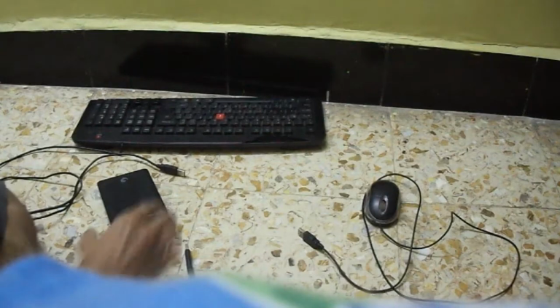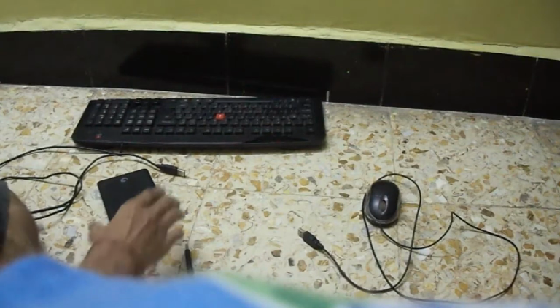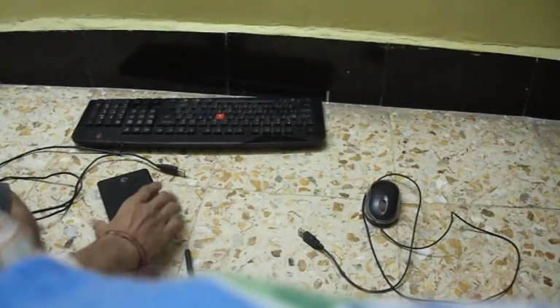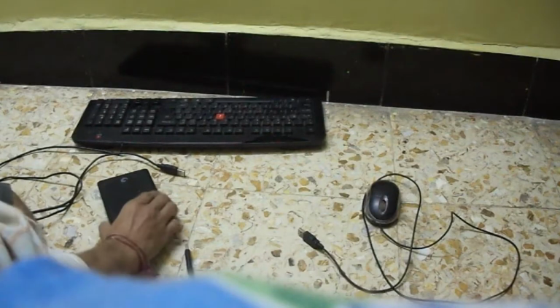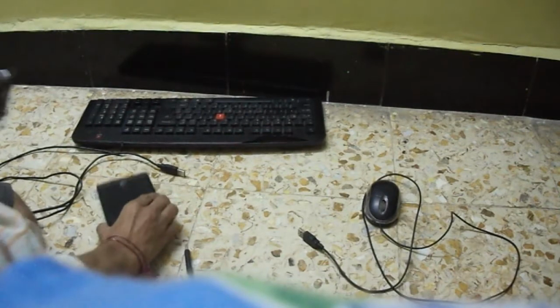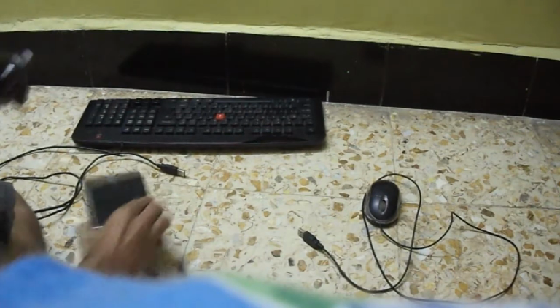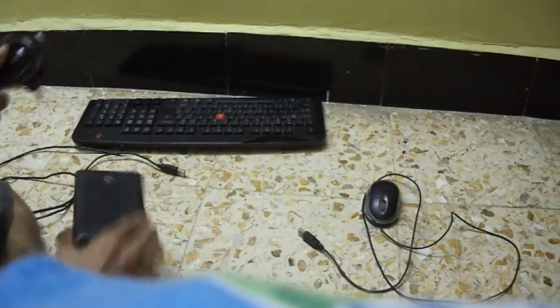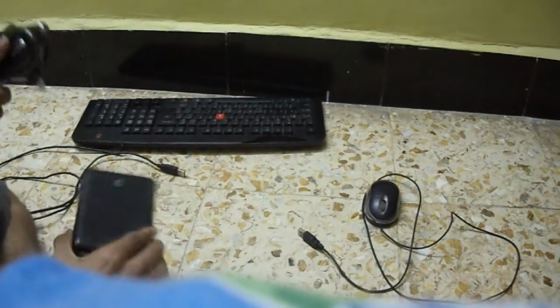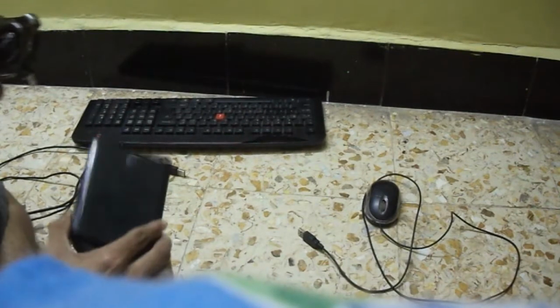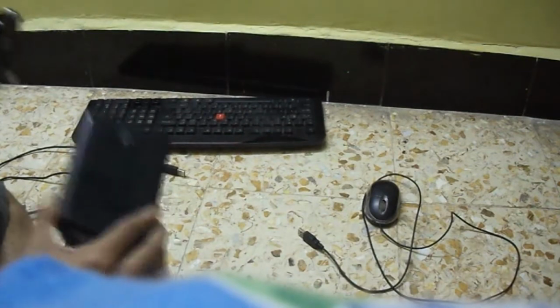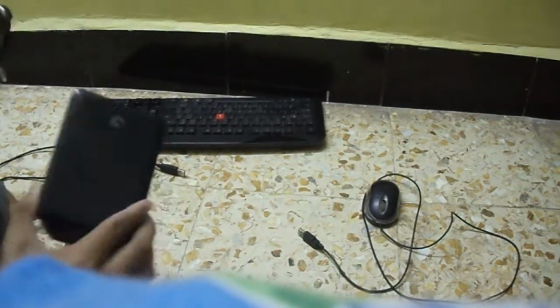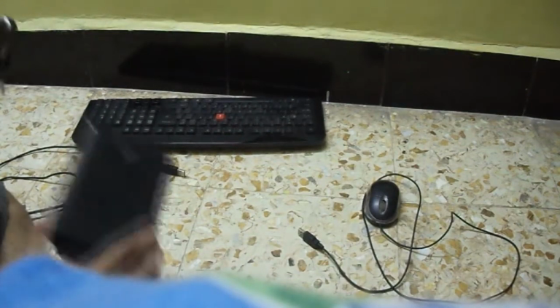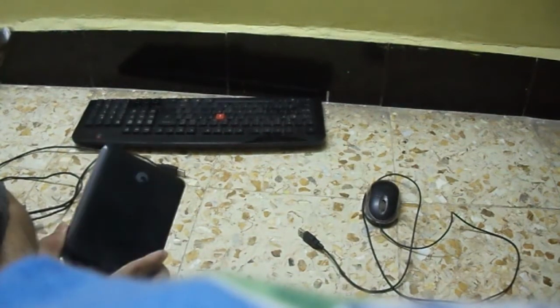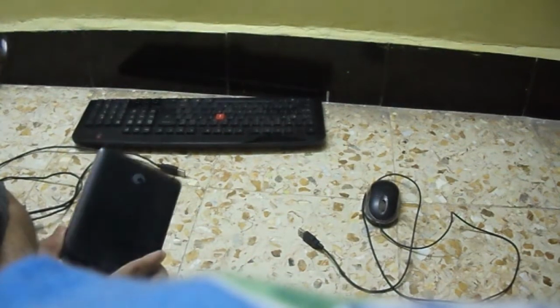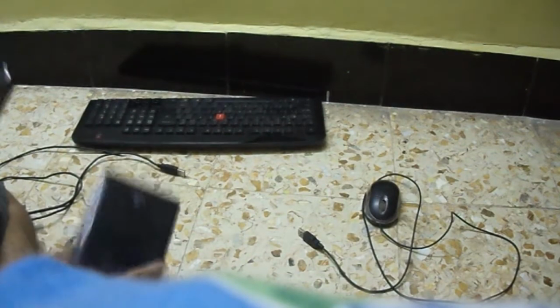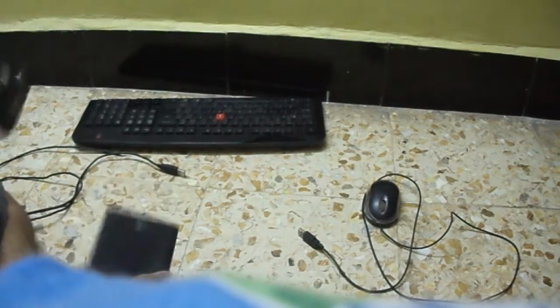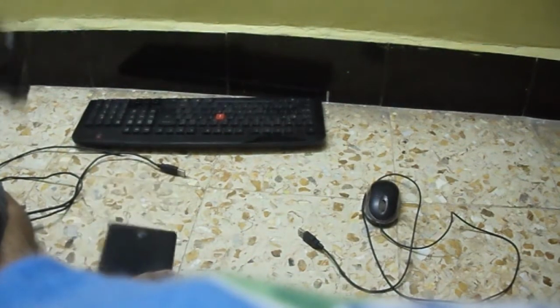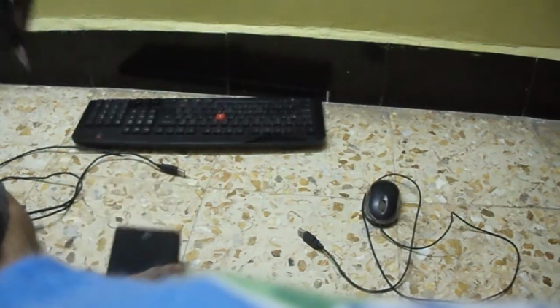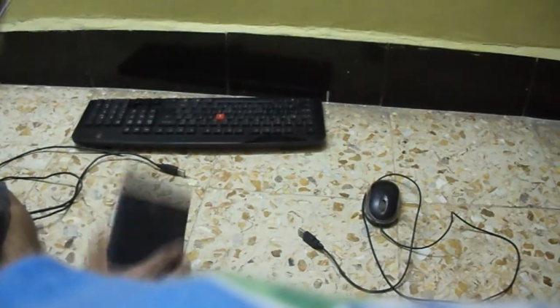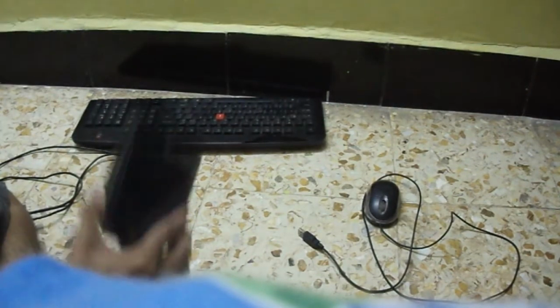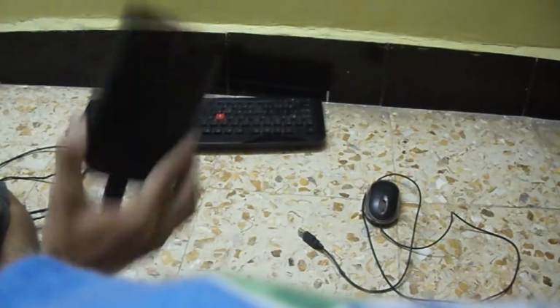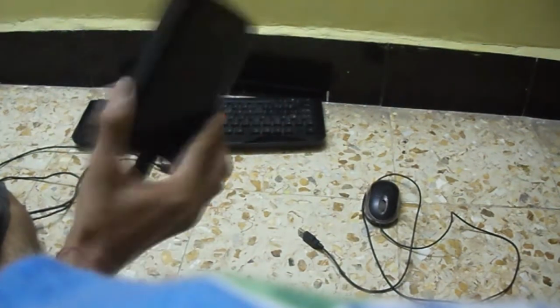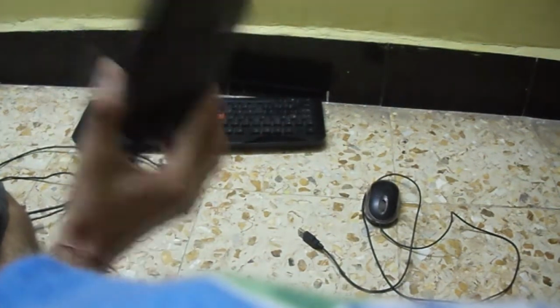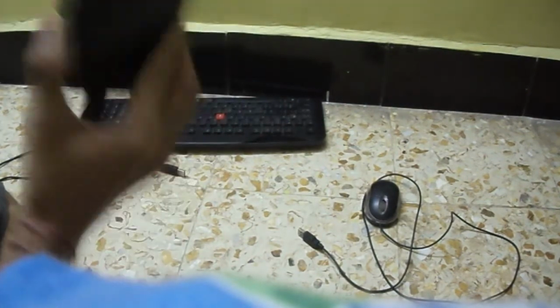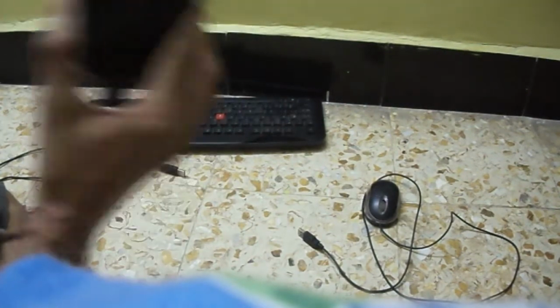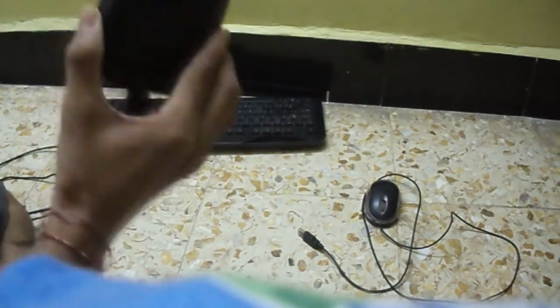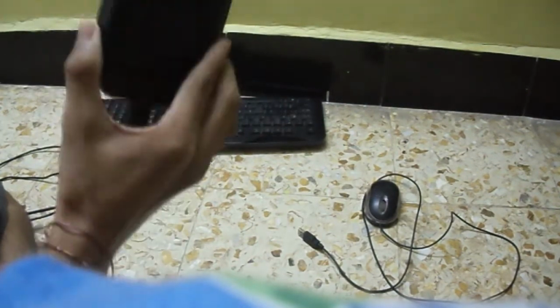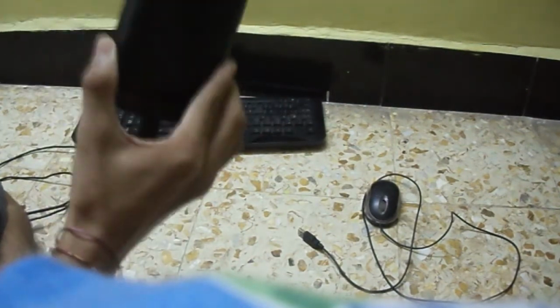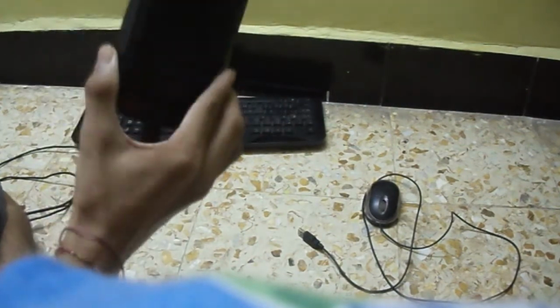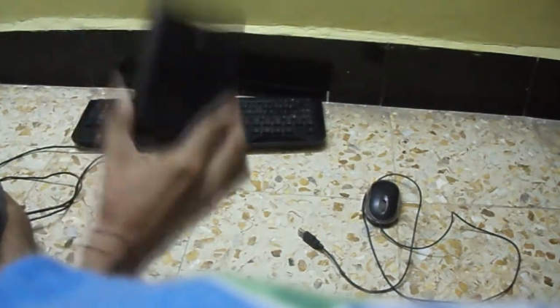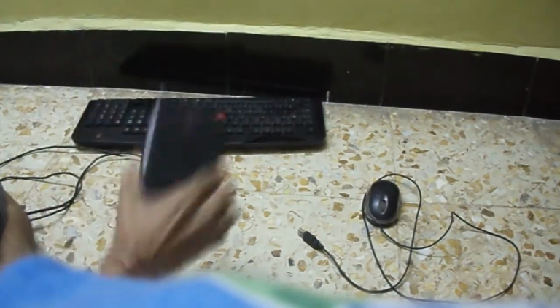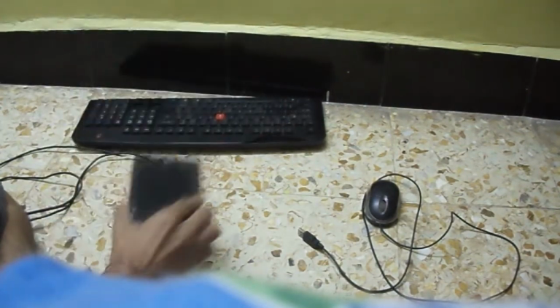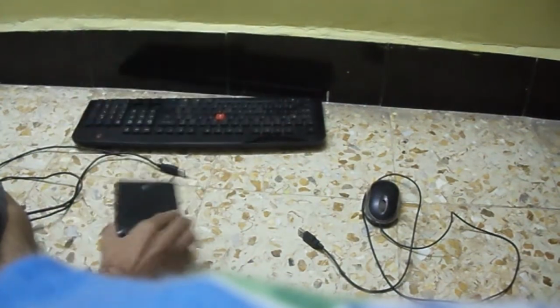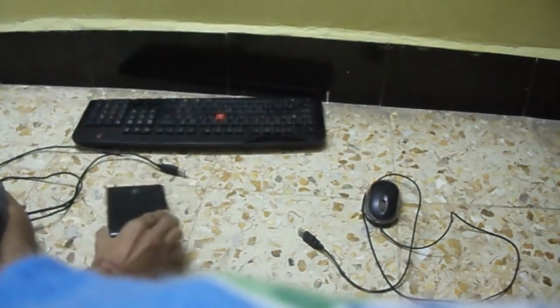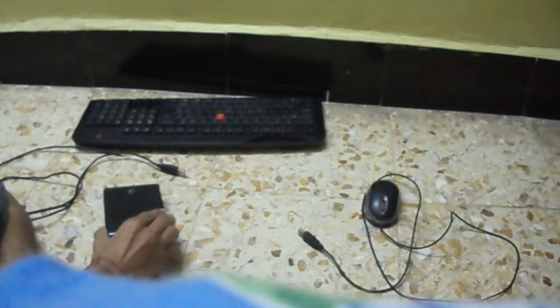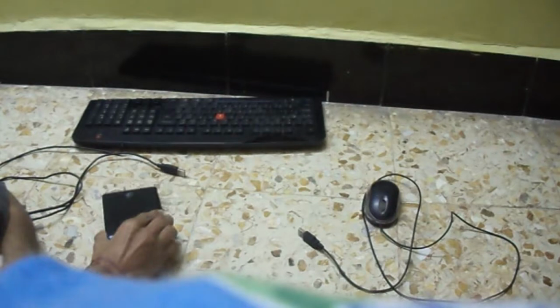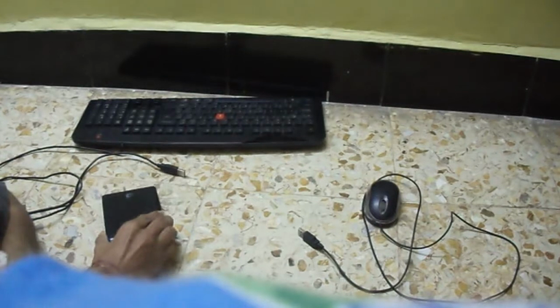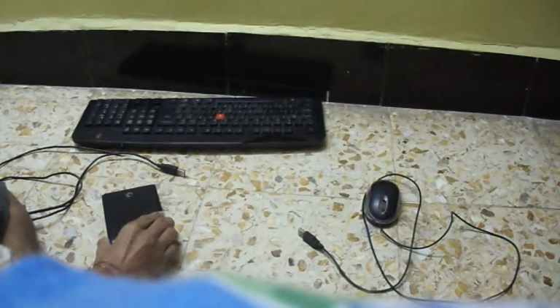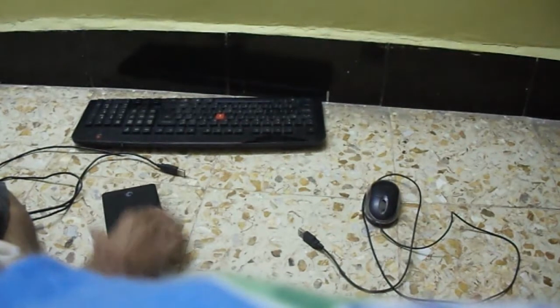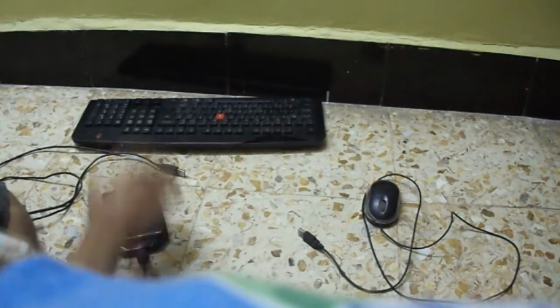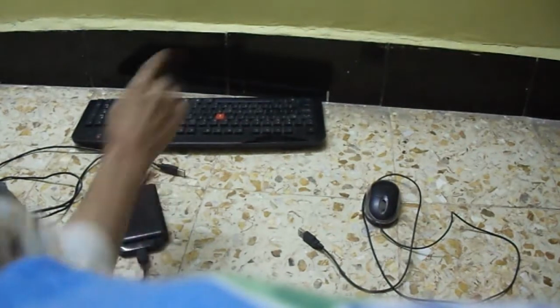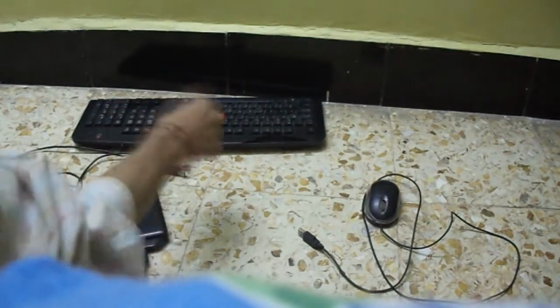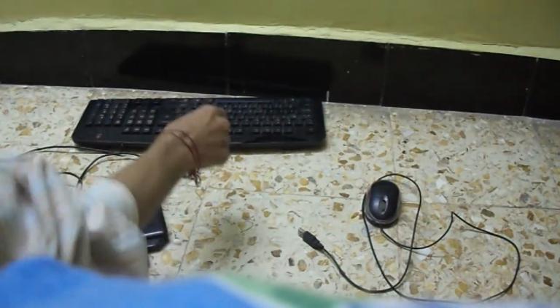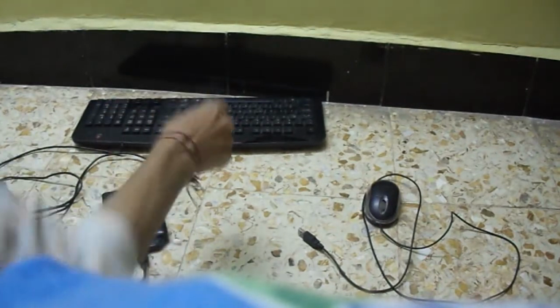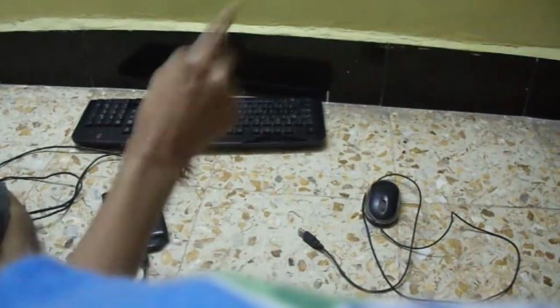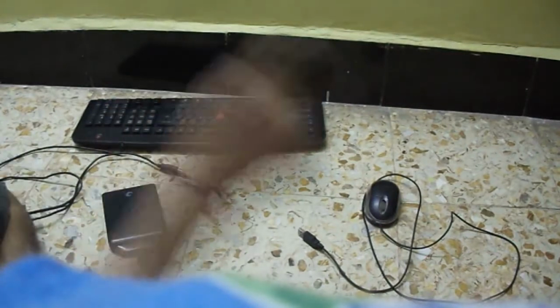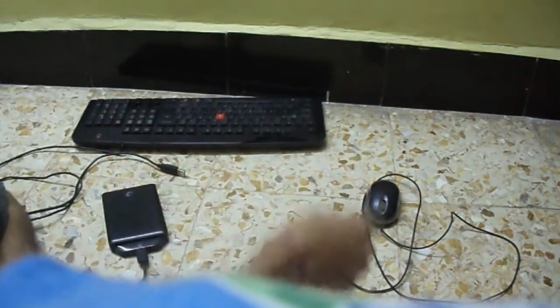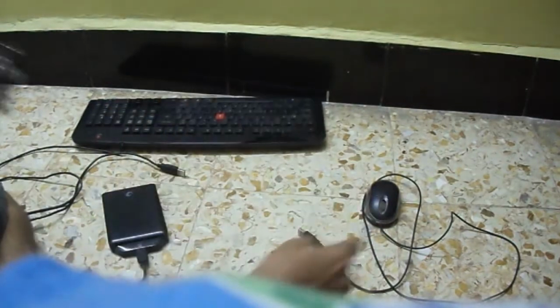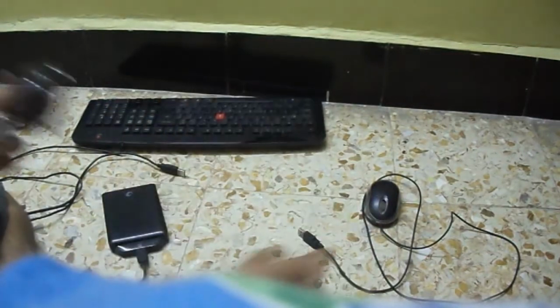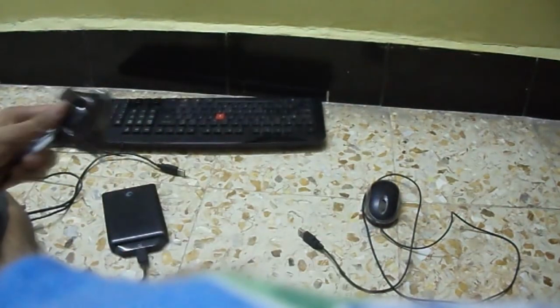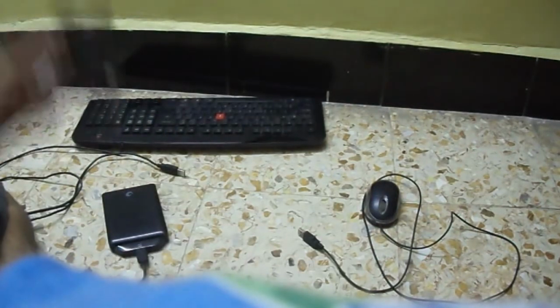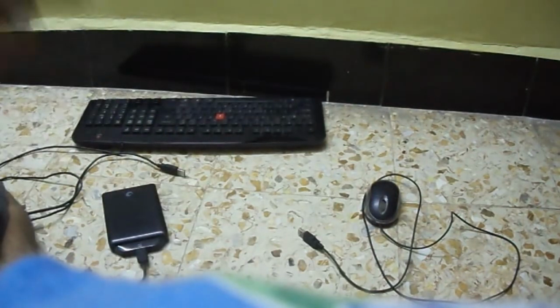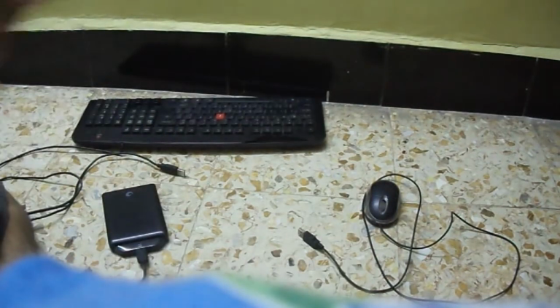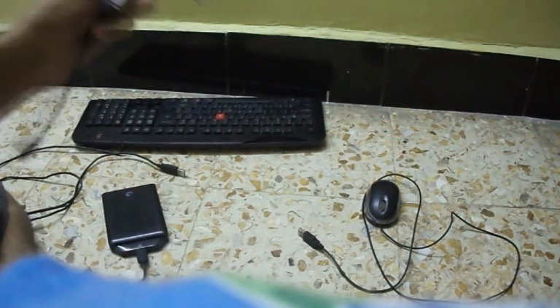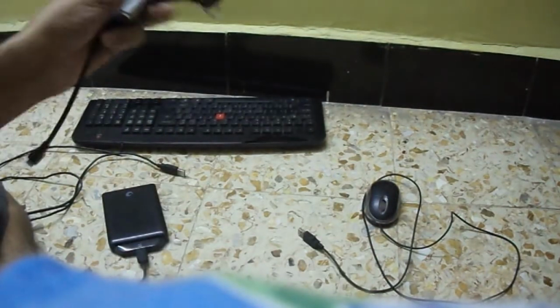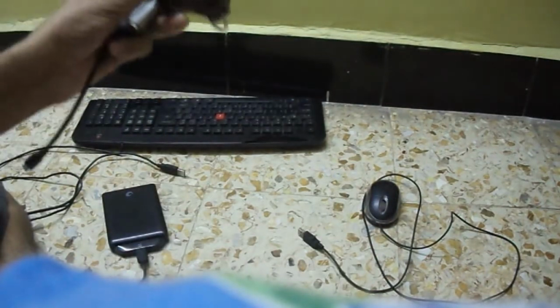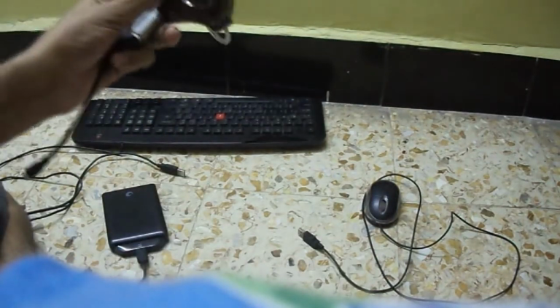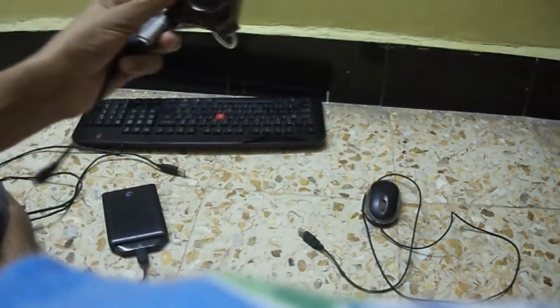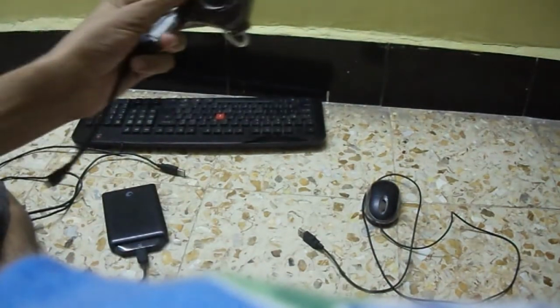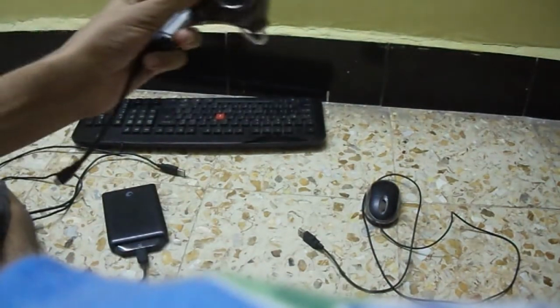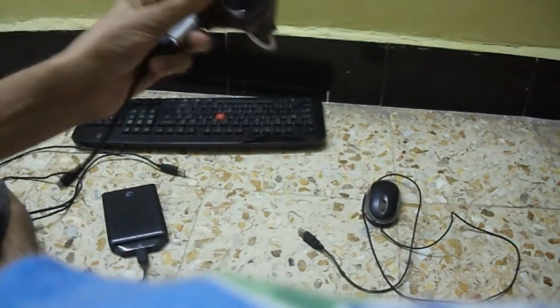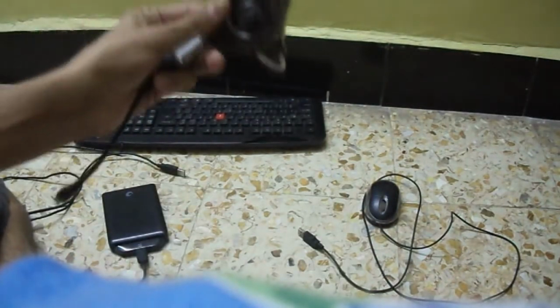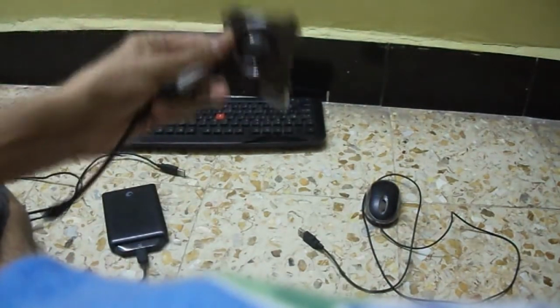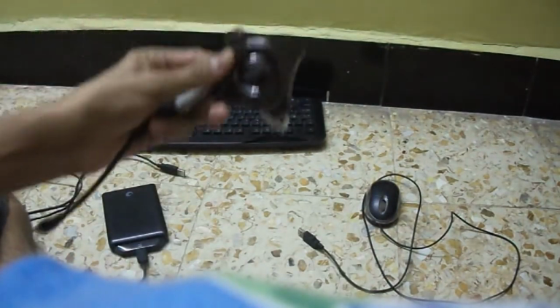Now let's connect my 1TB external hard disk, keyboard, and mouse to this USB hub.